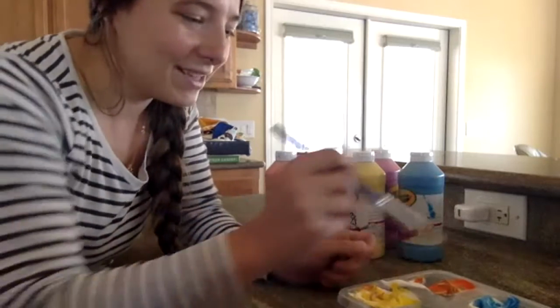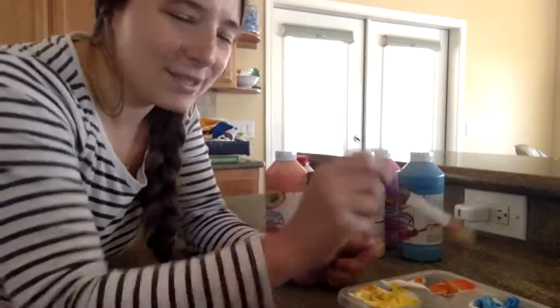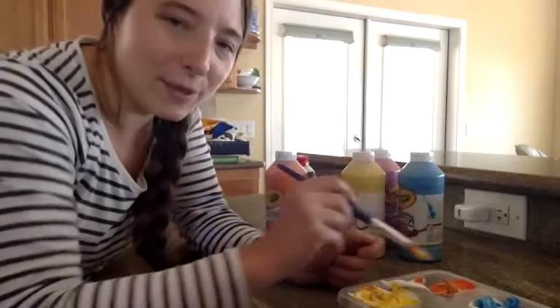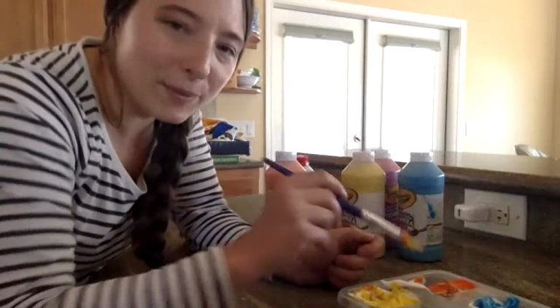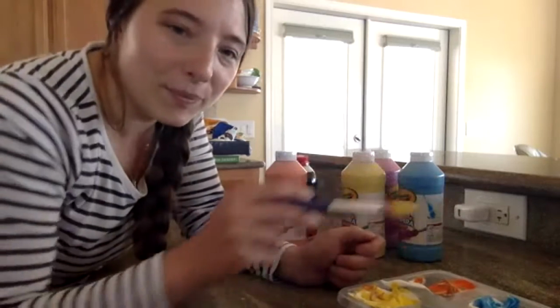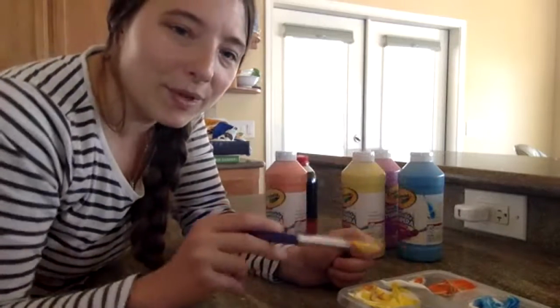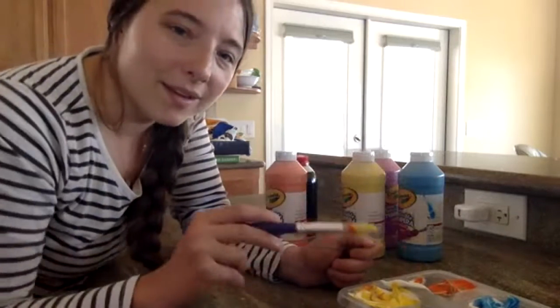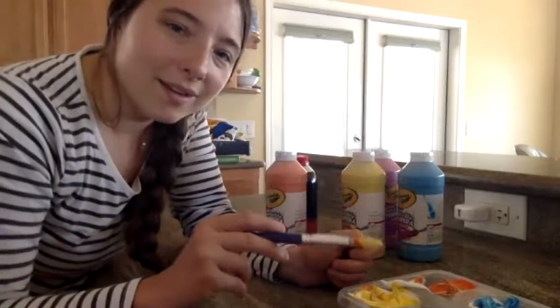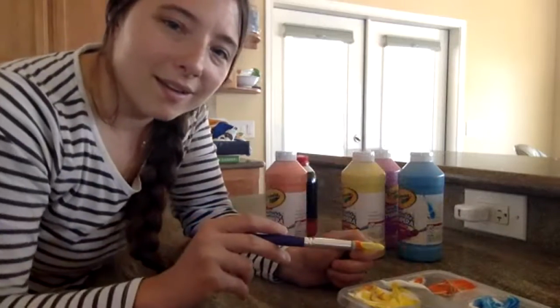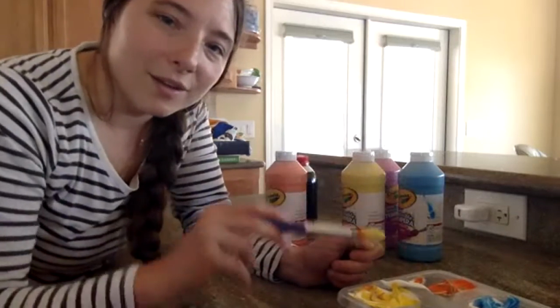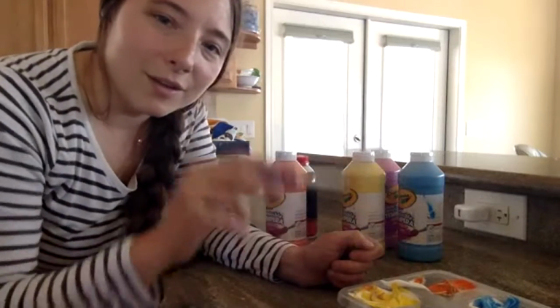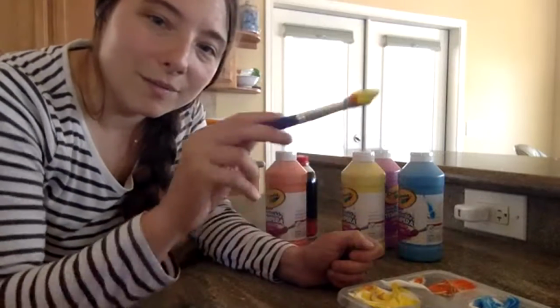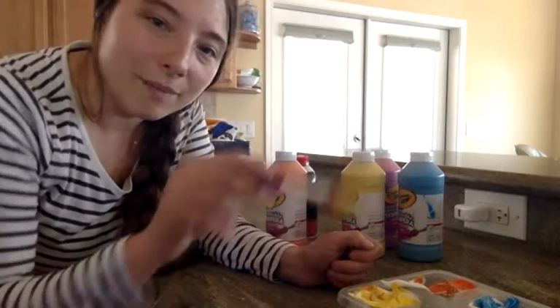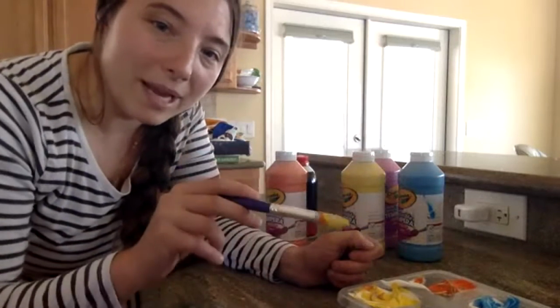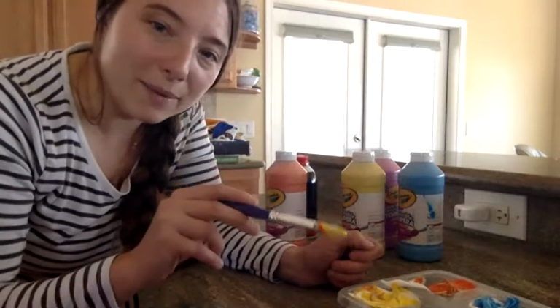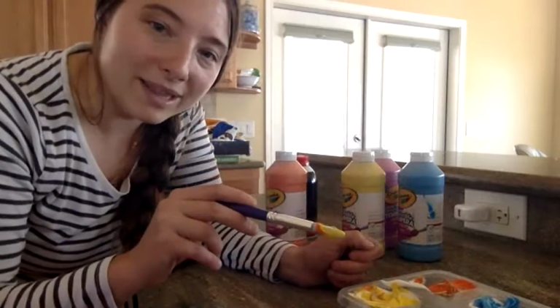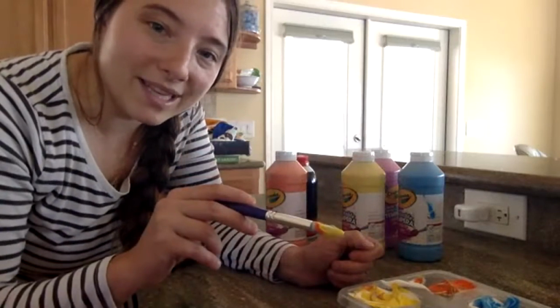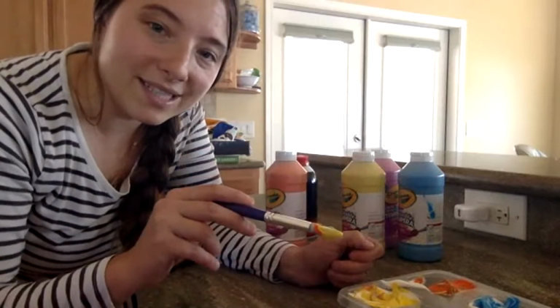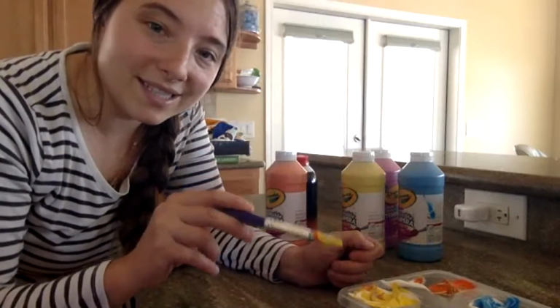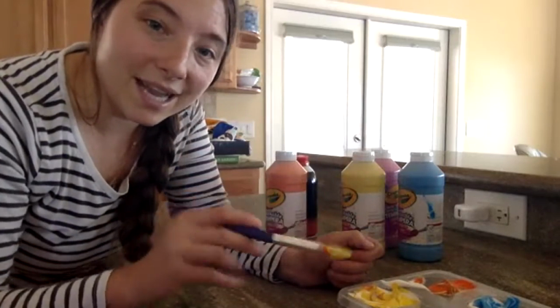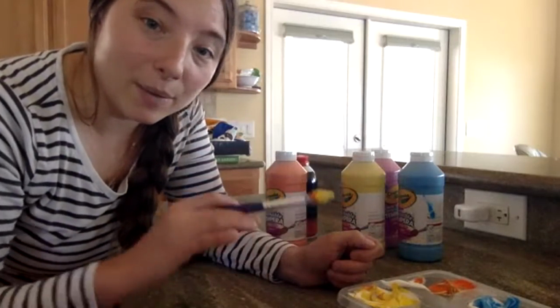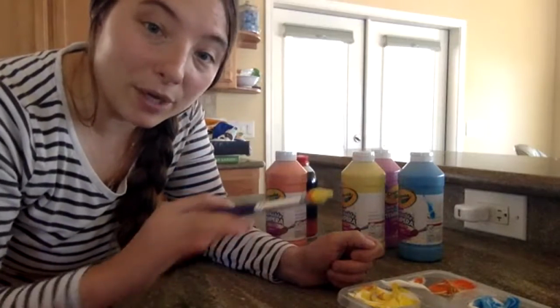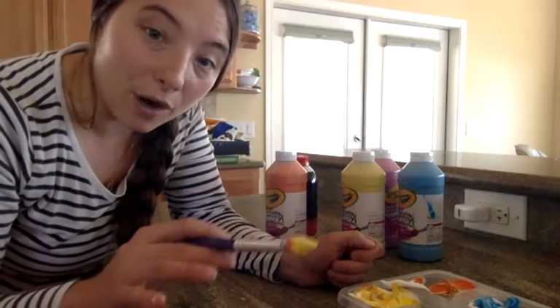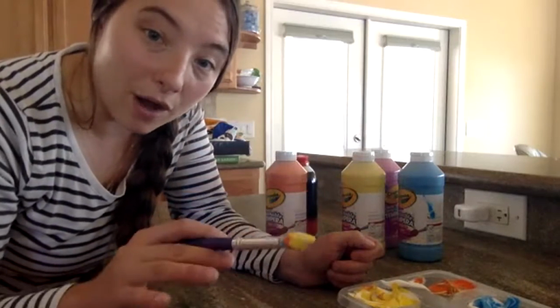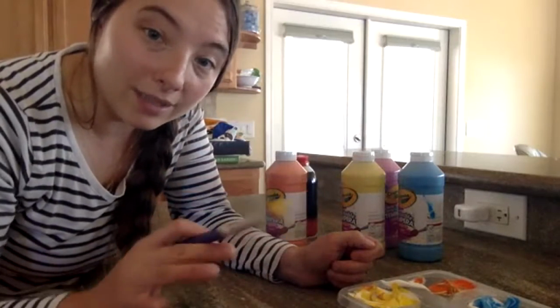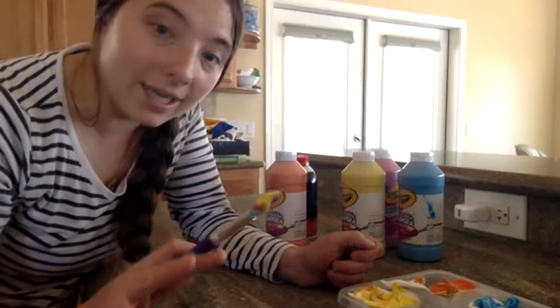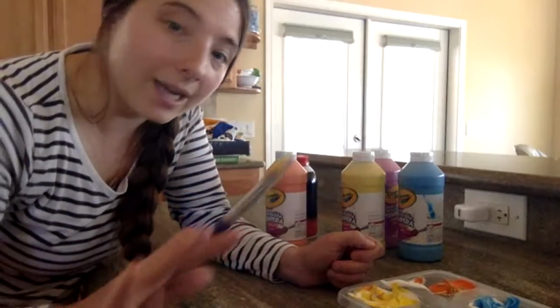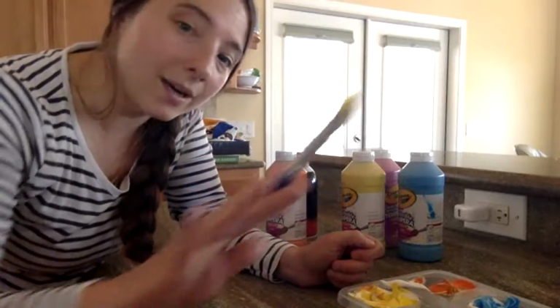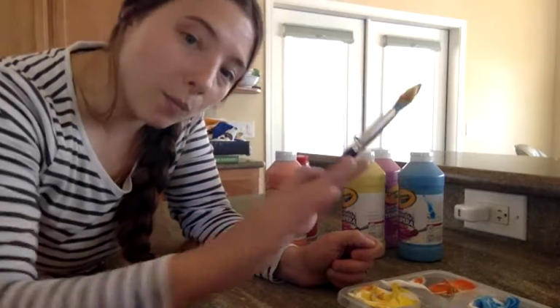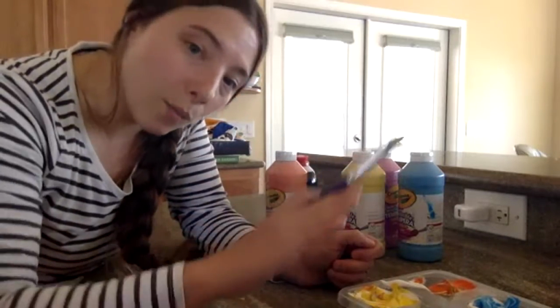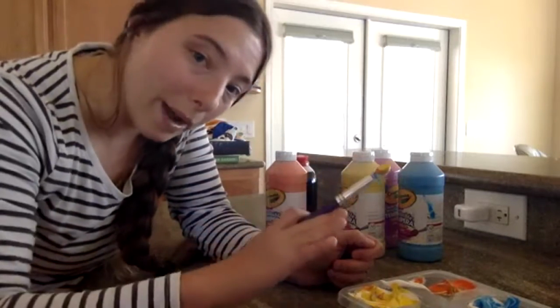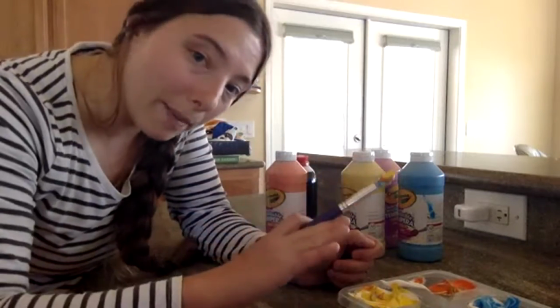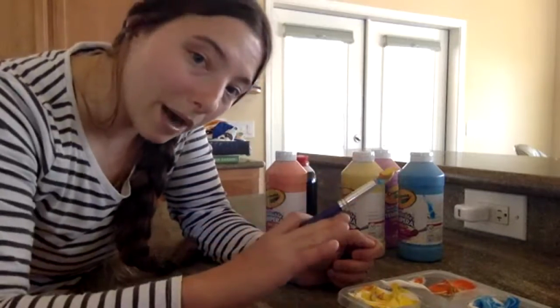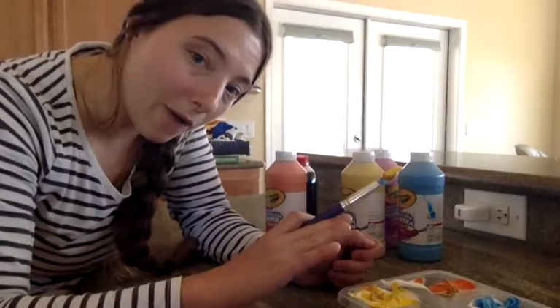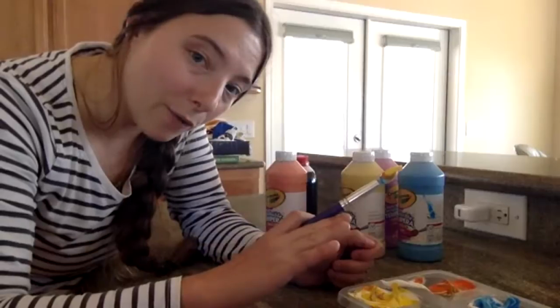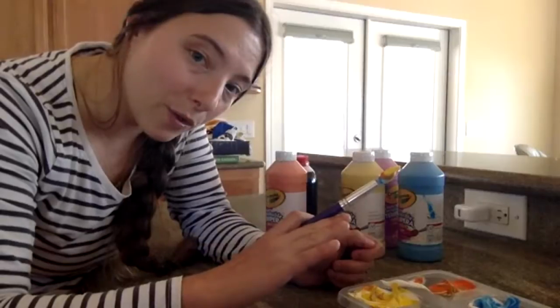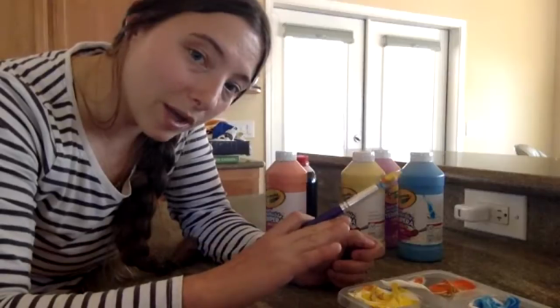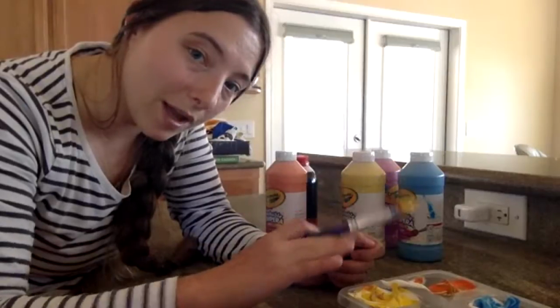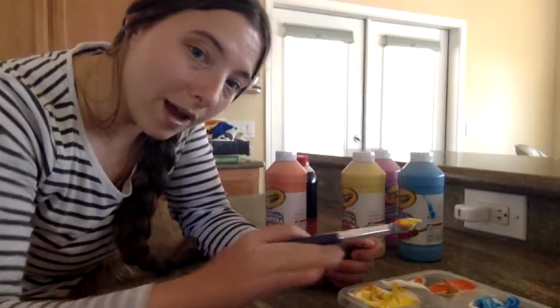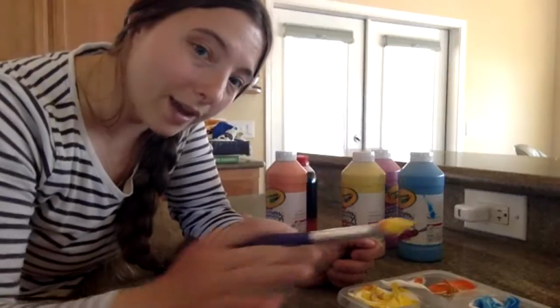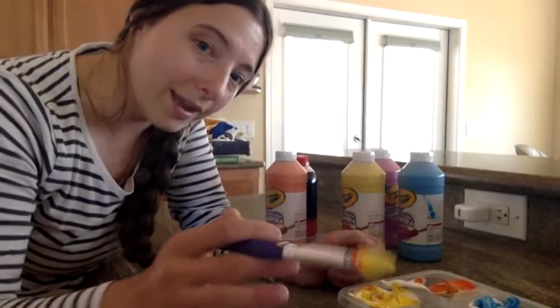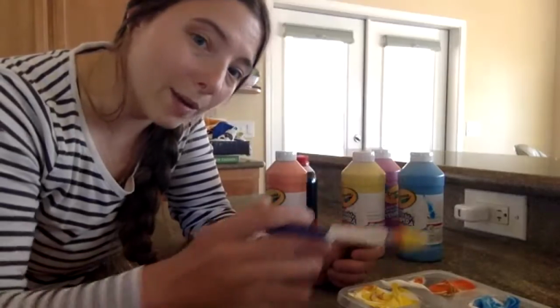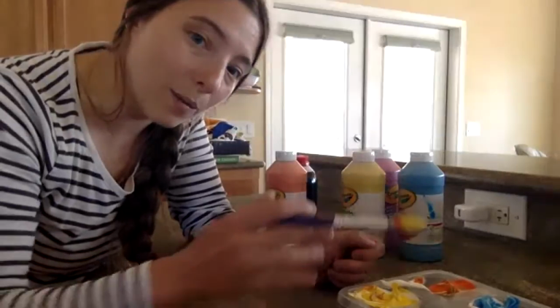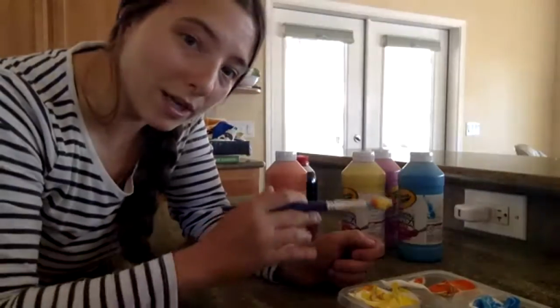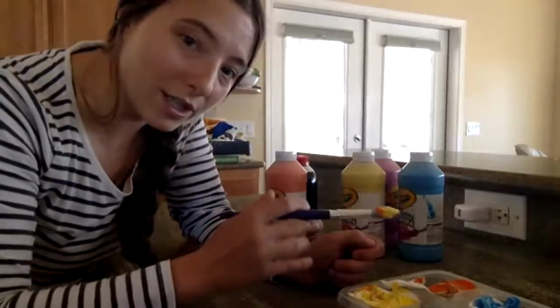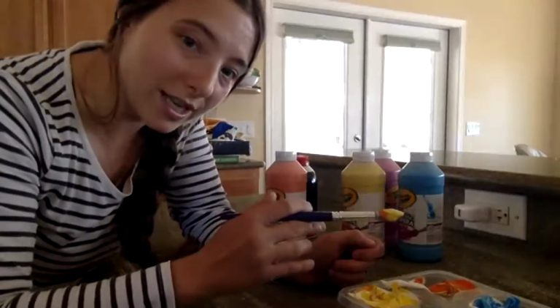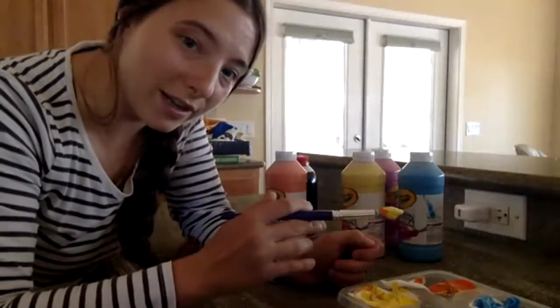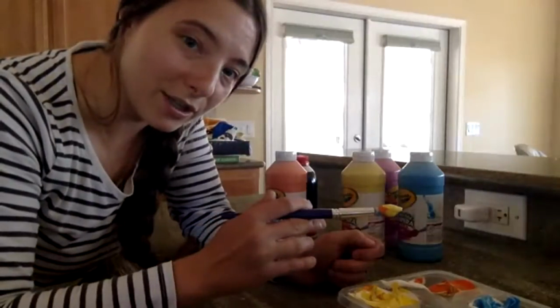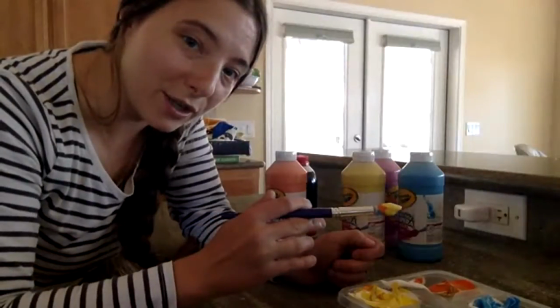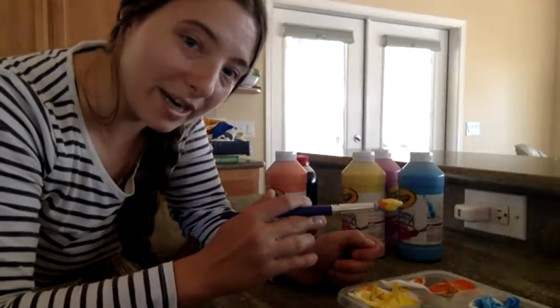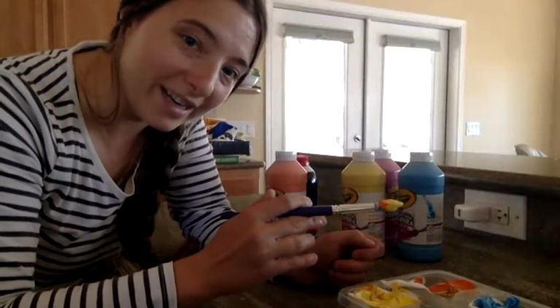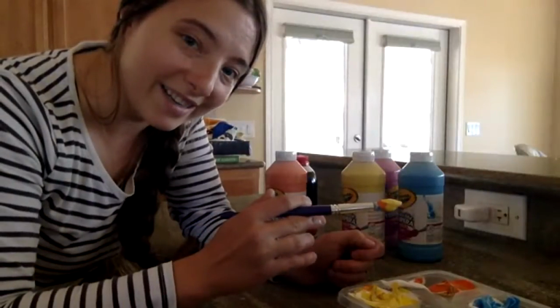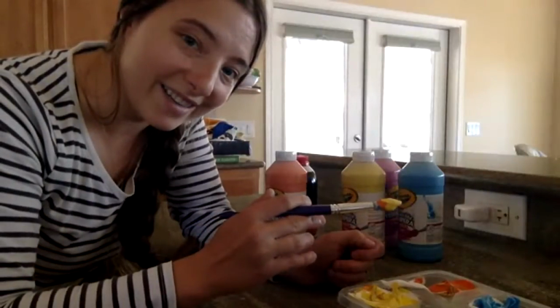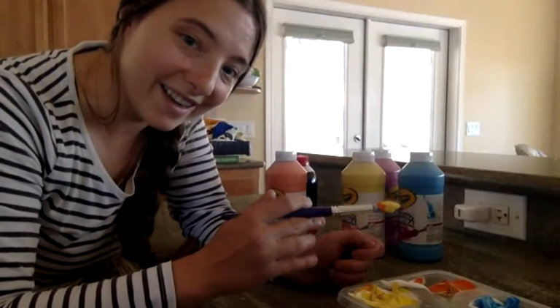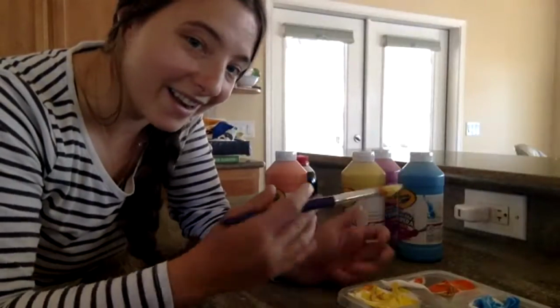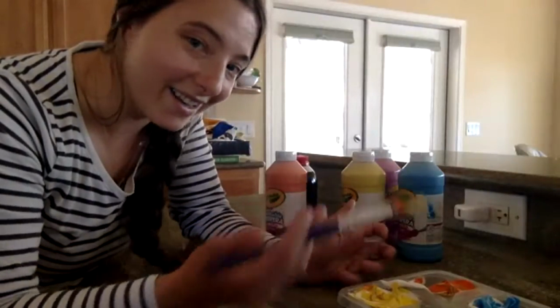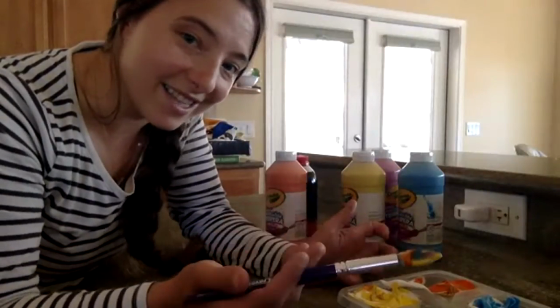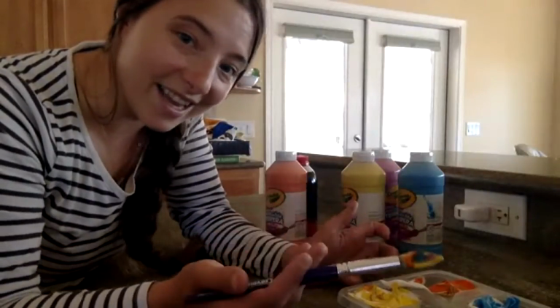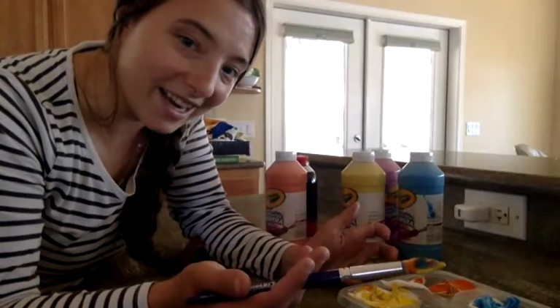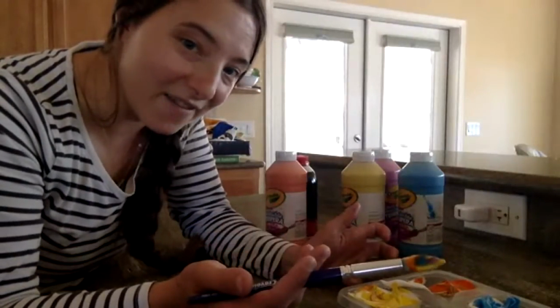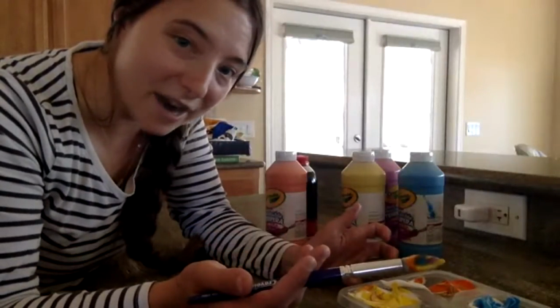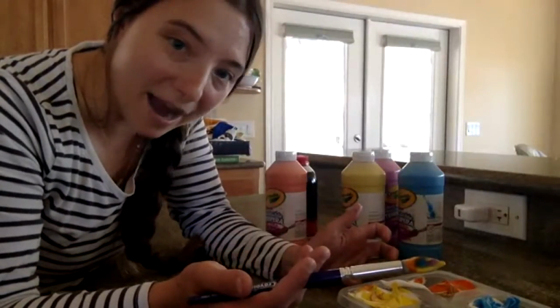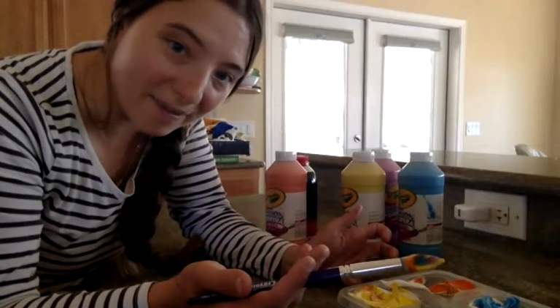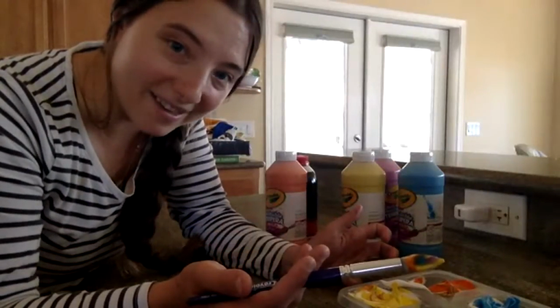Paint with this, and when you're all done, wipe it off with a cloth and wash it down the drain. And it's like it never happened.